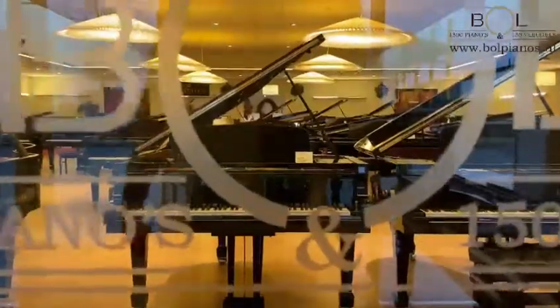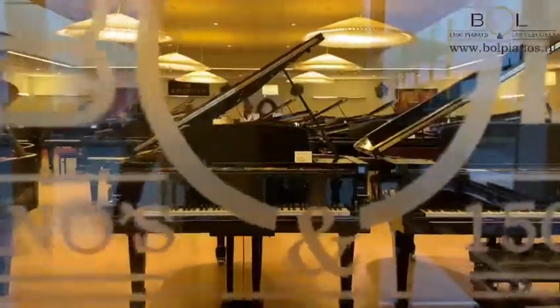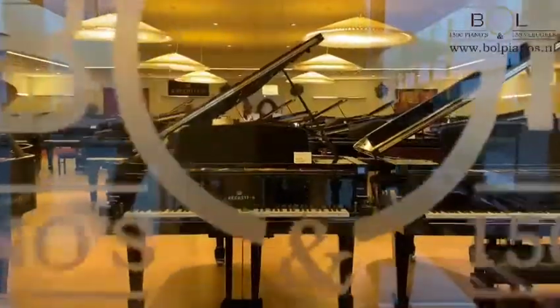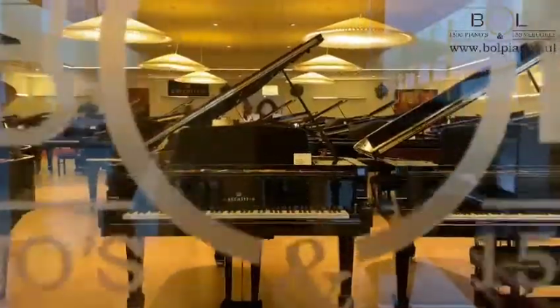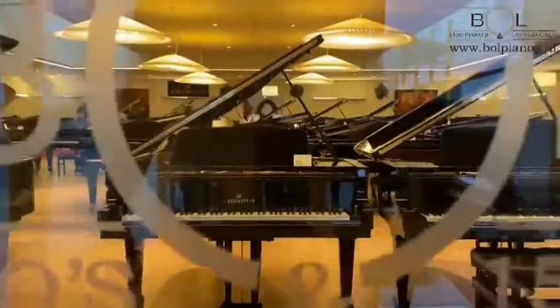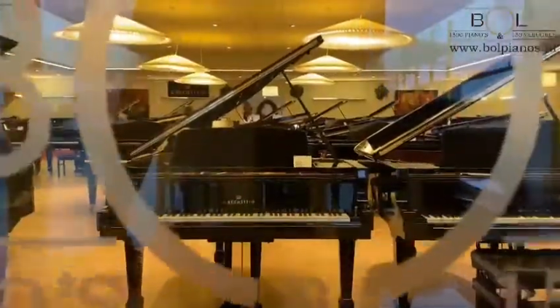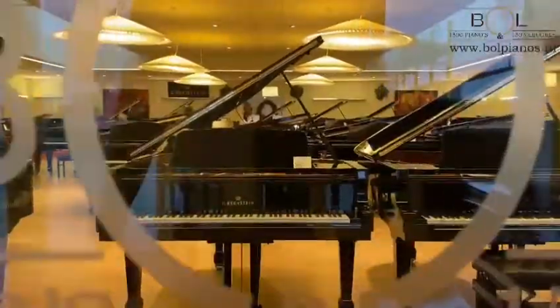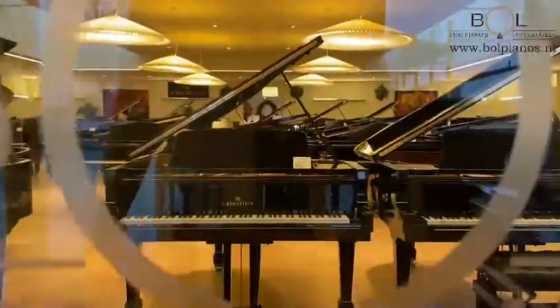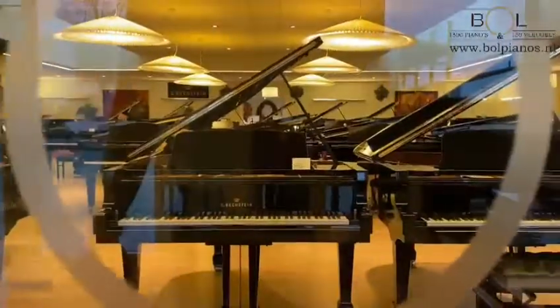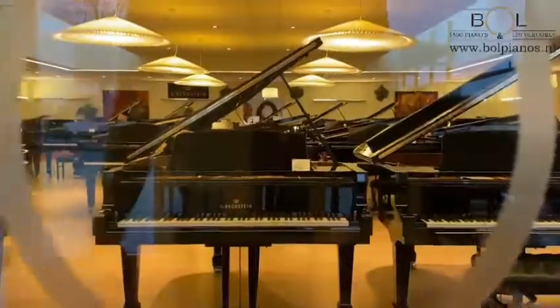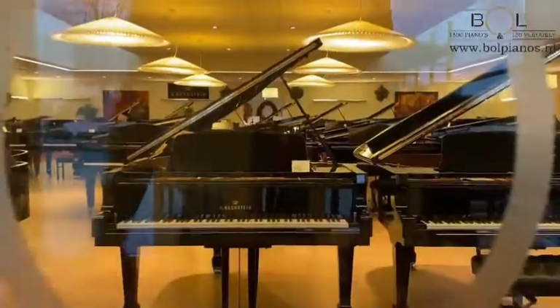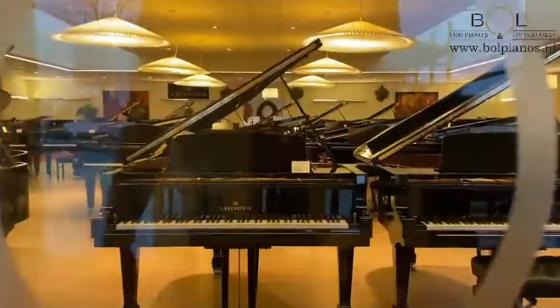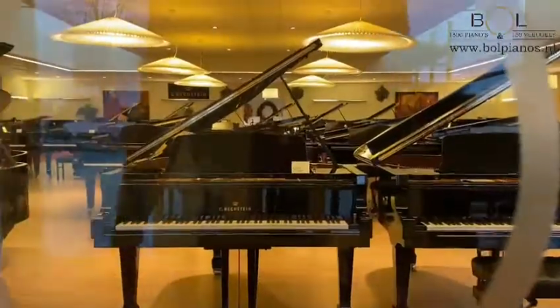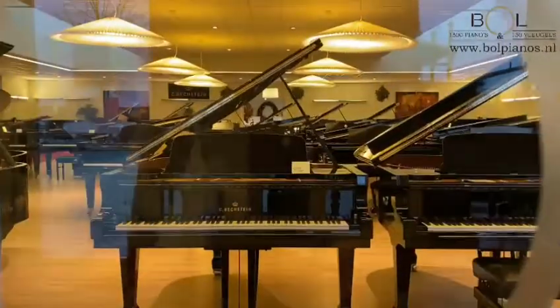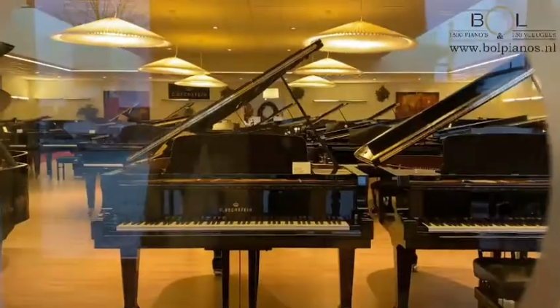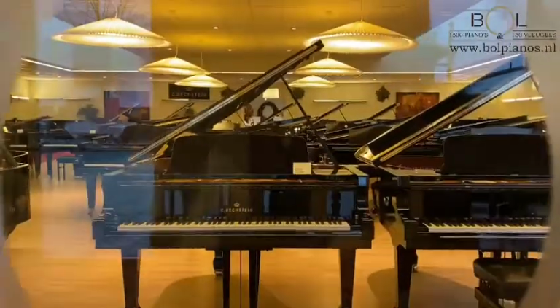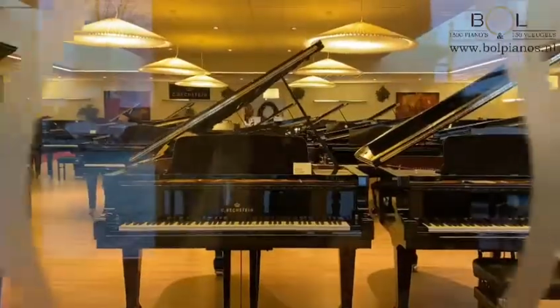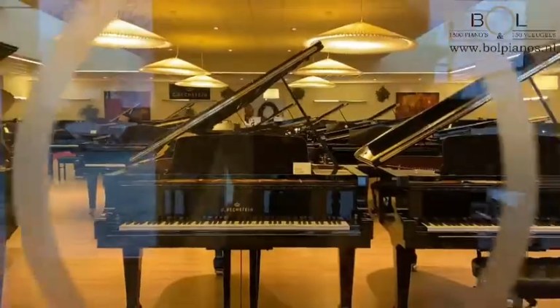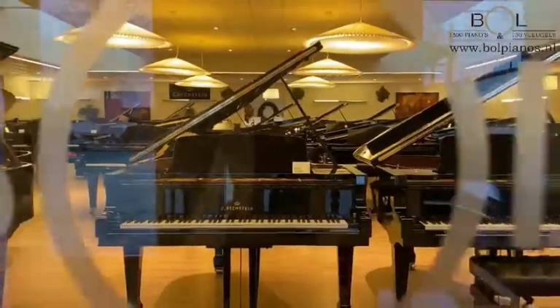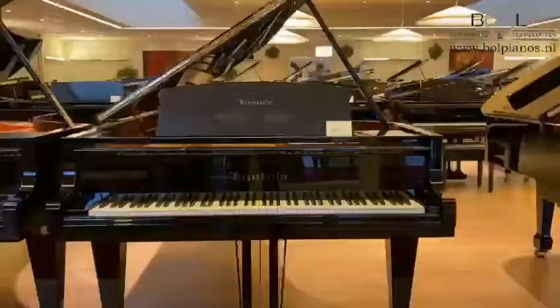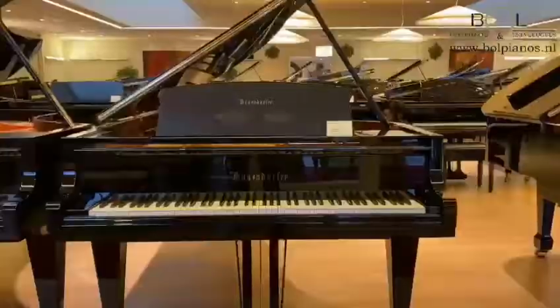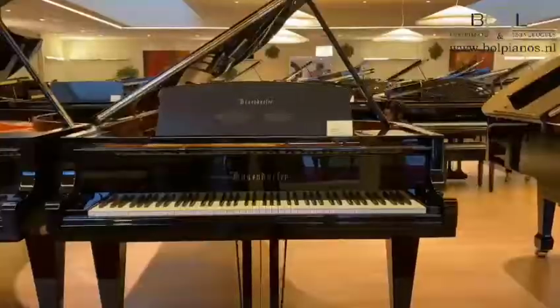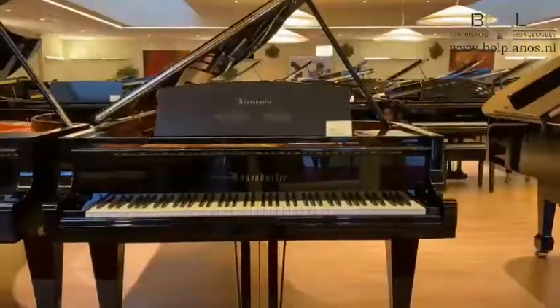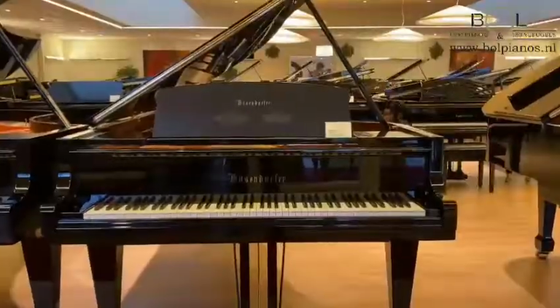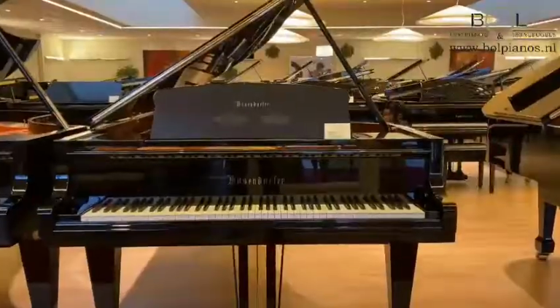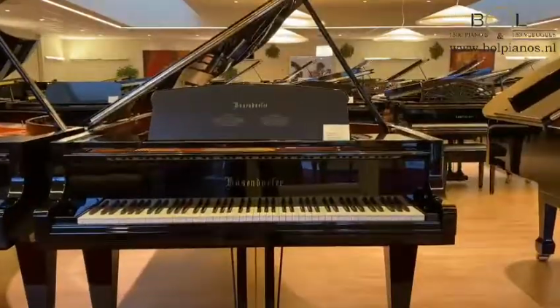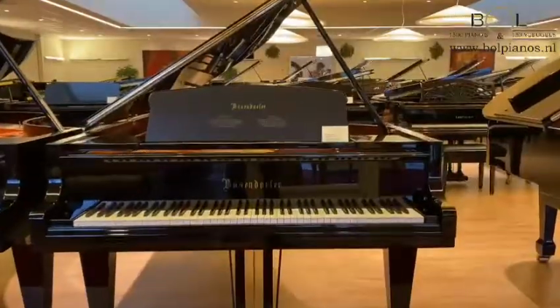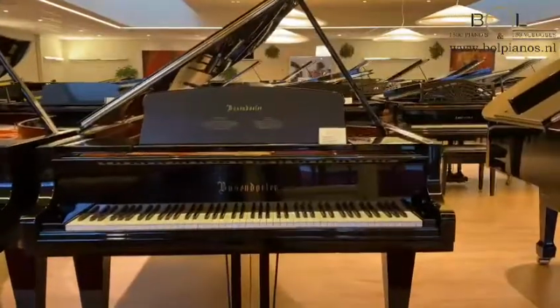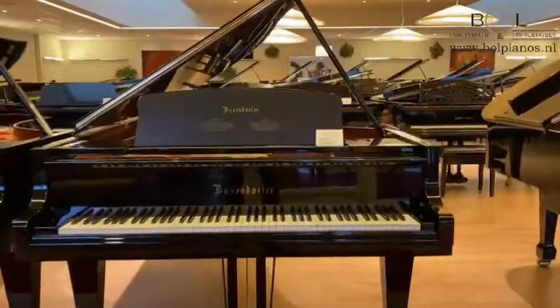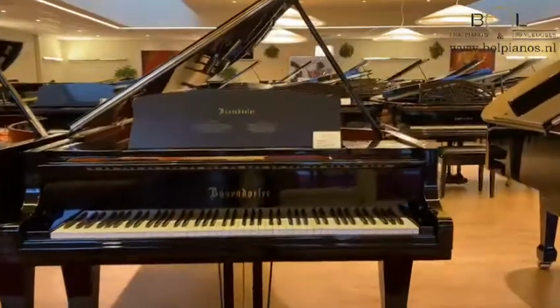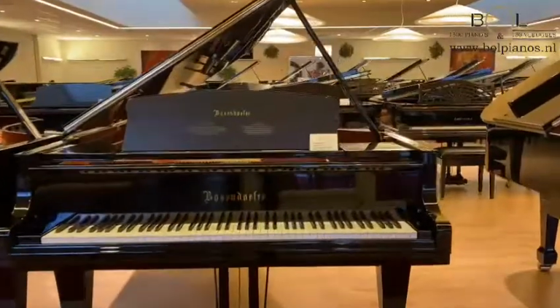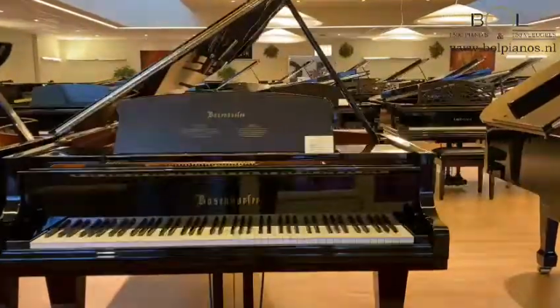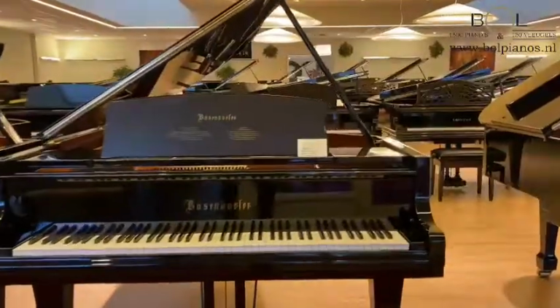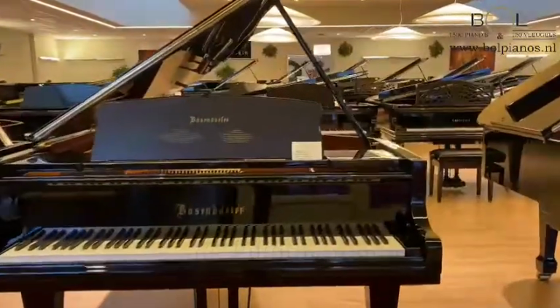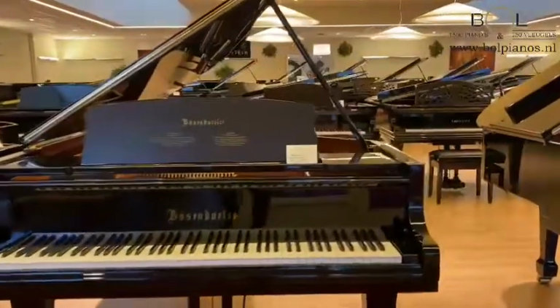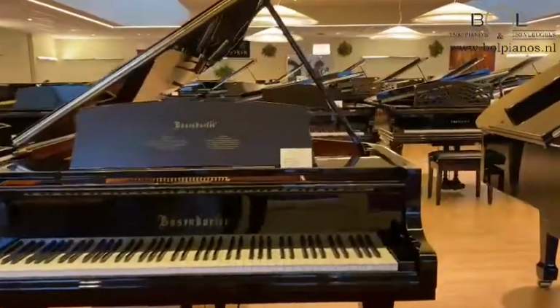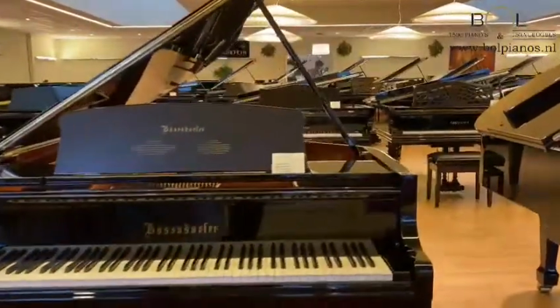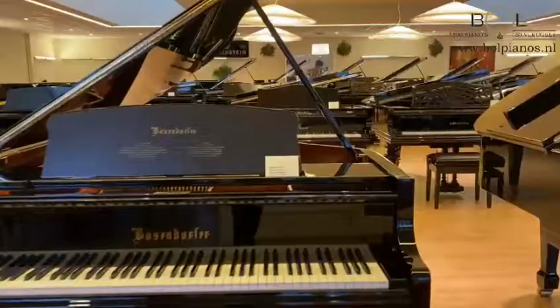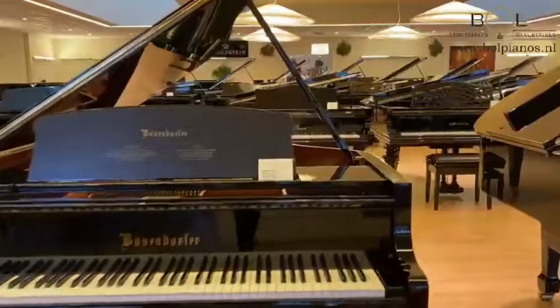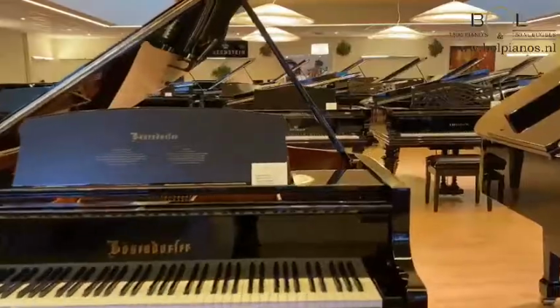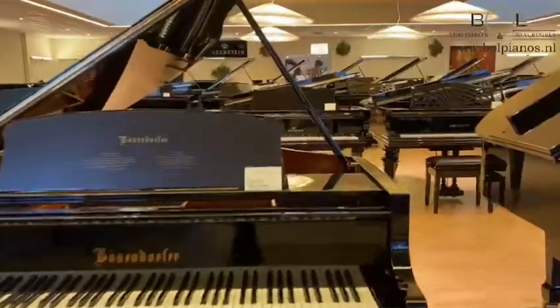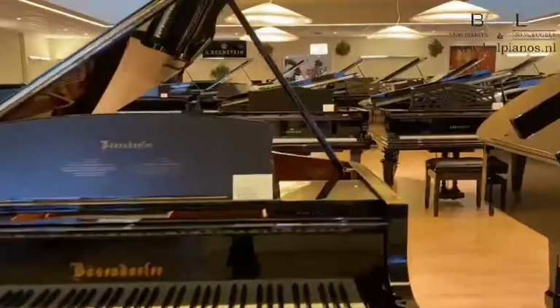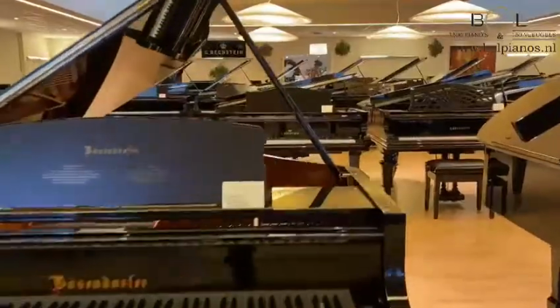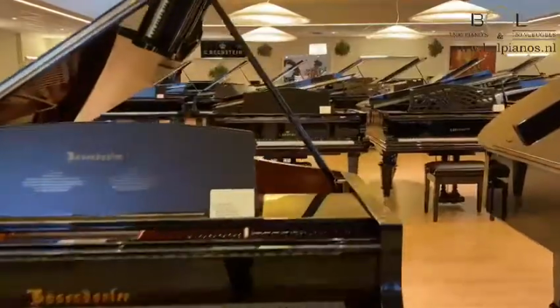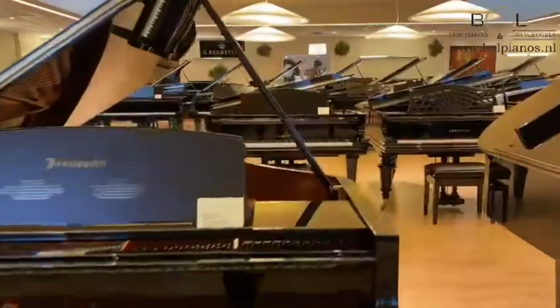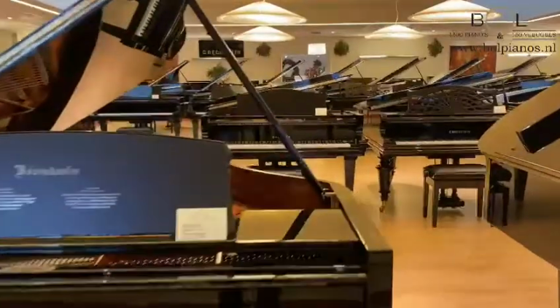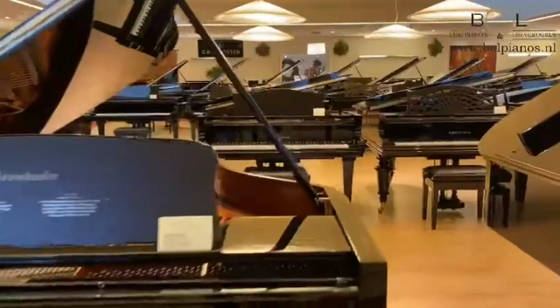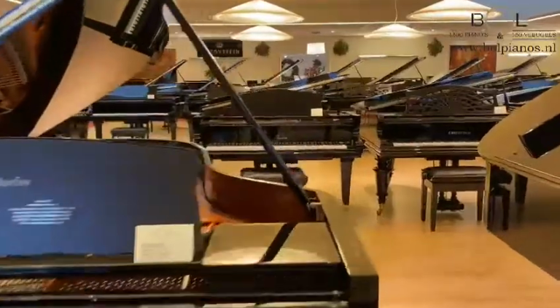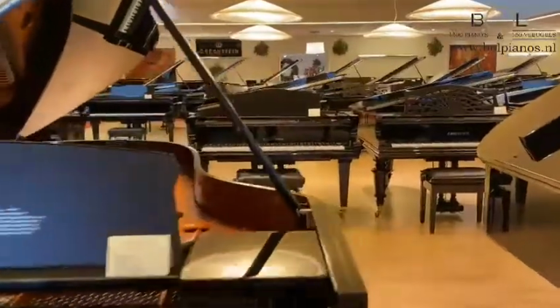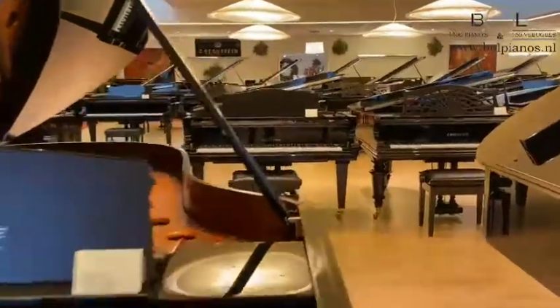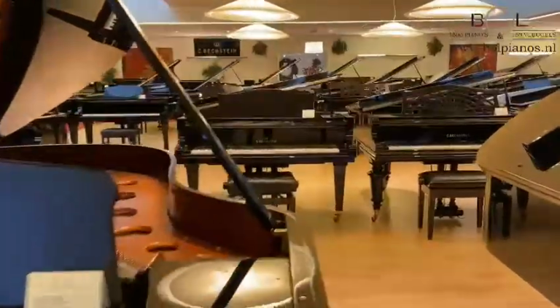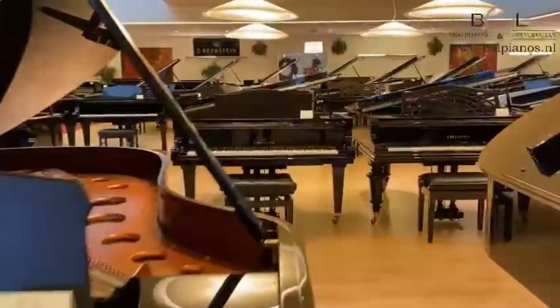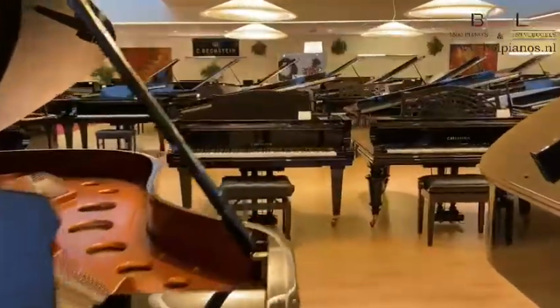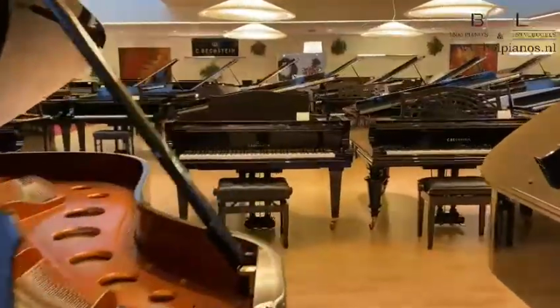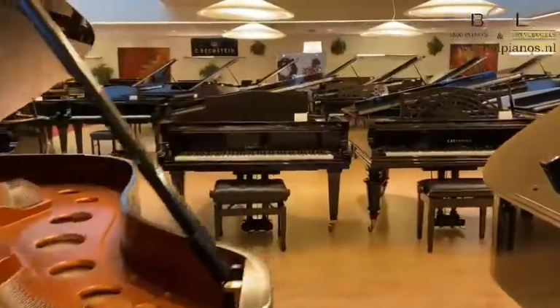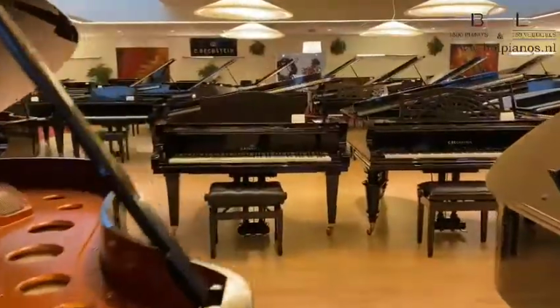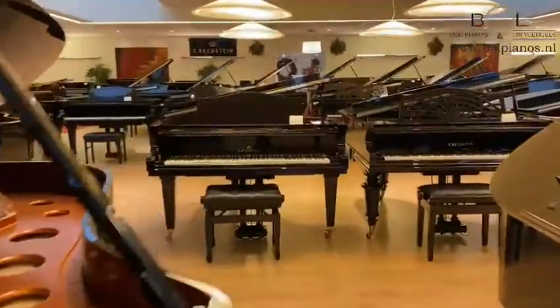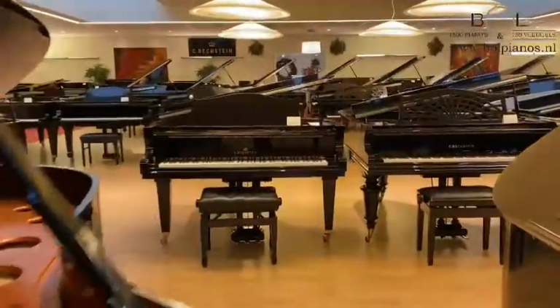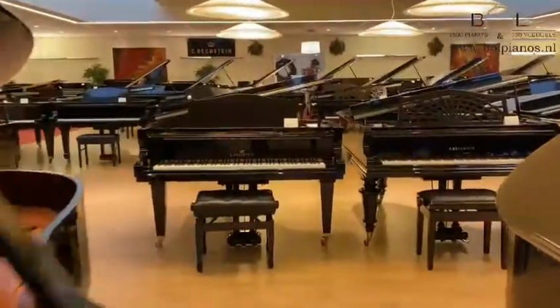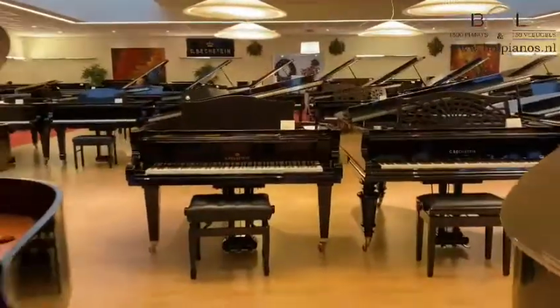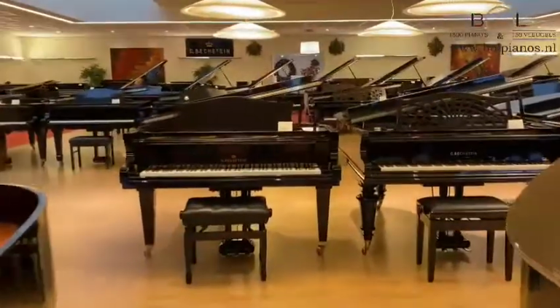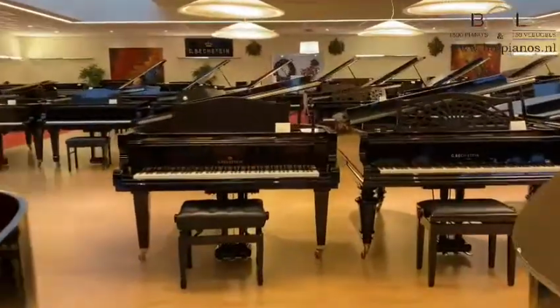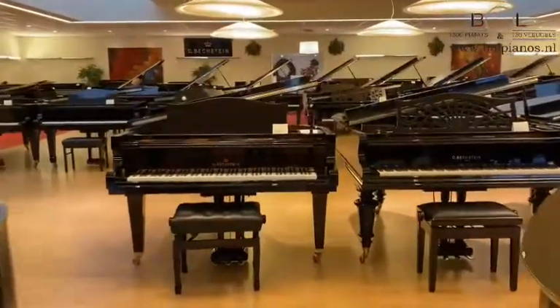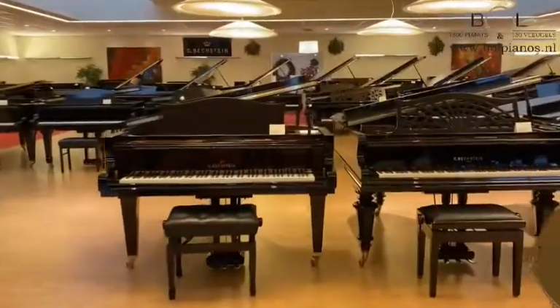Welcome to Ball Pianos and Grand Pianos. In this short video we would like to give you a tour through our showrooms.